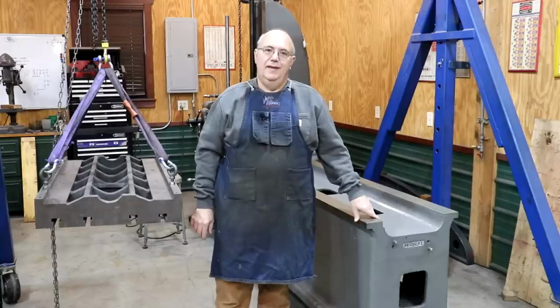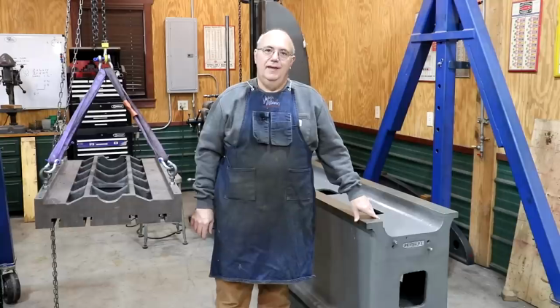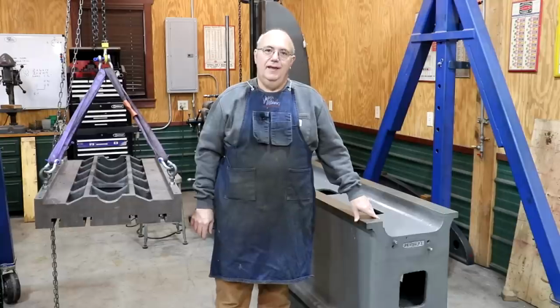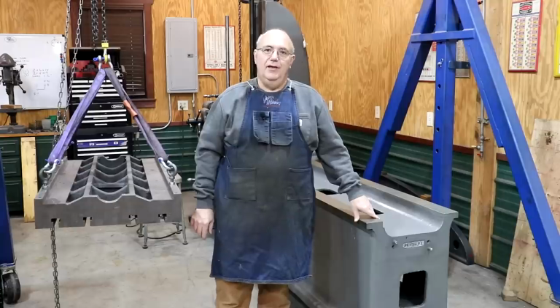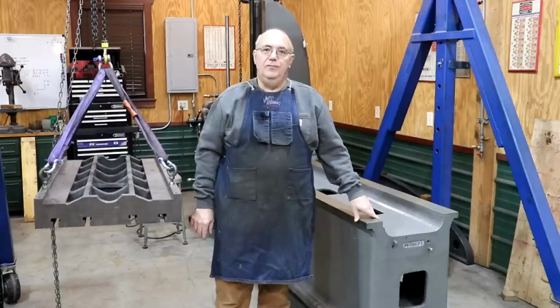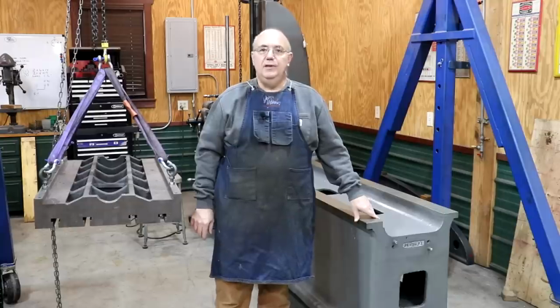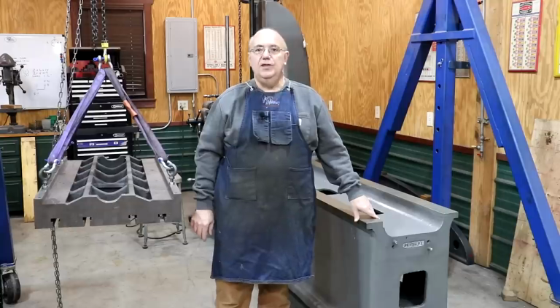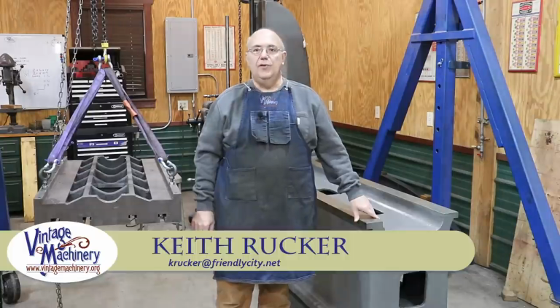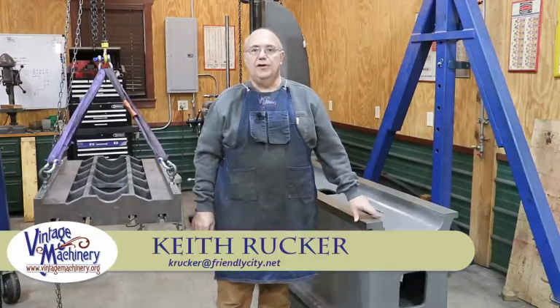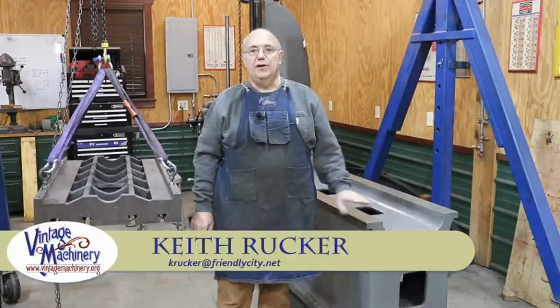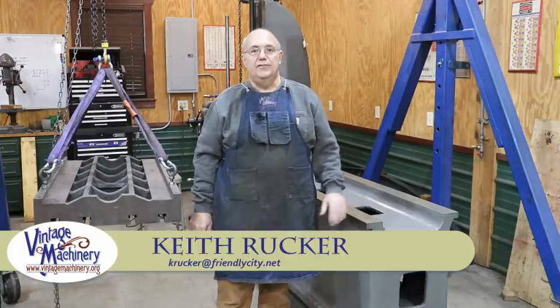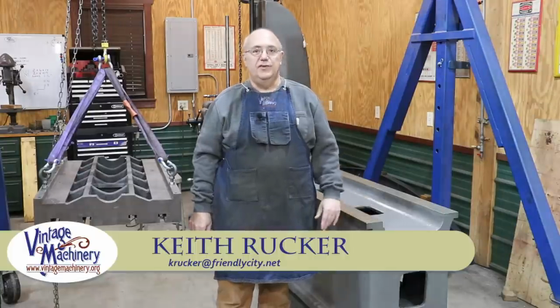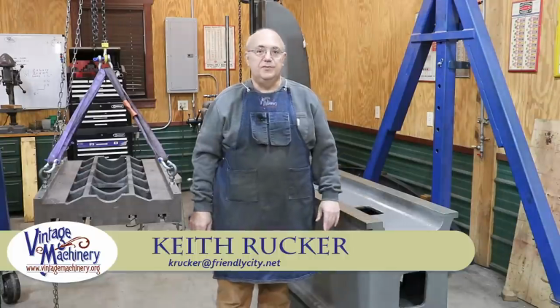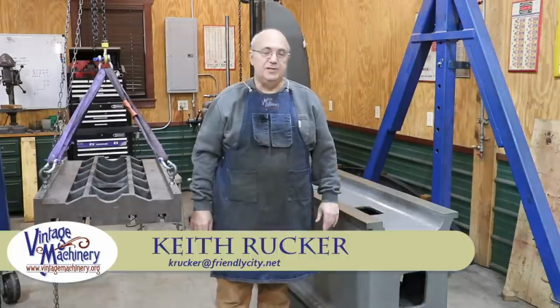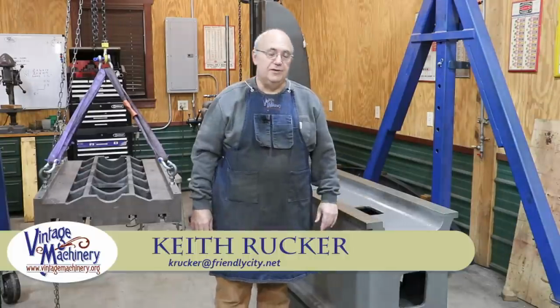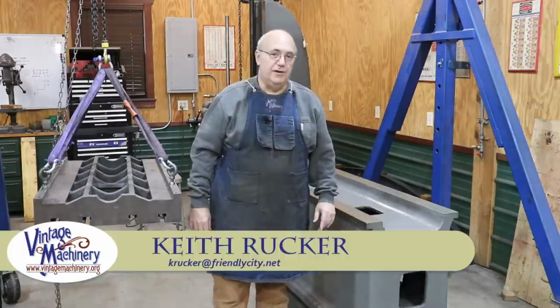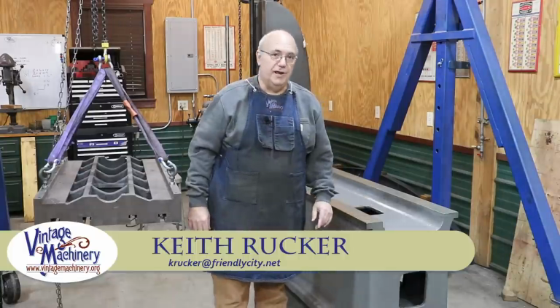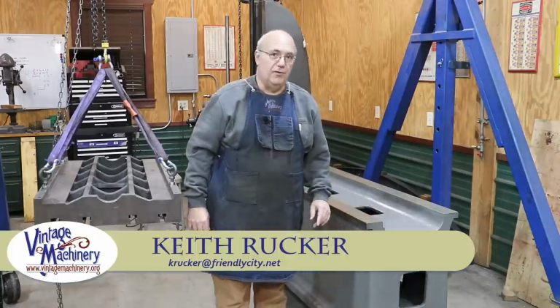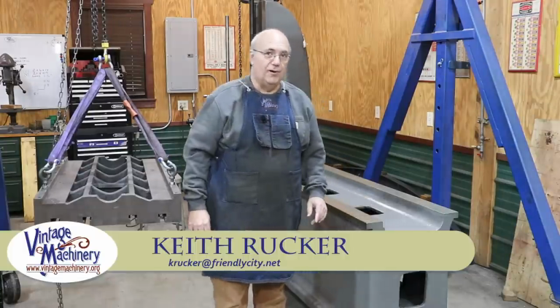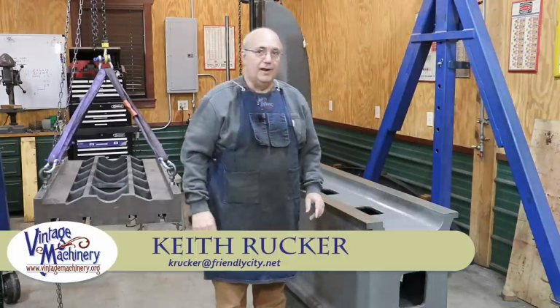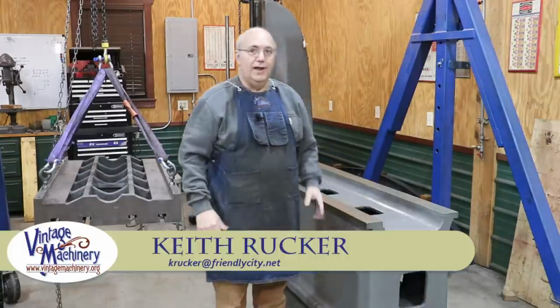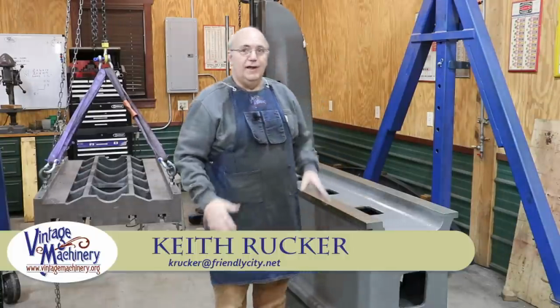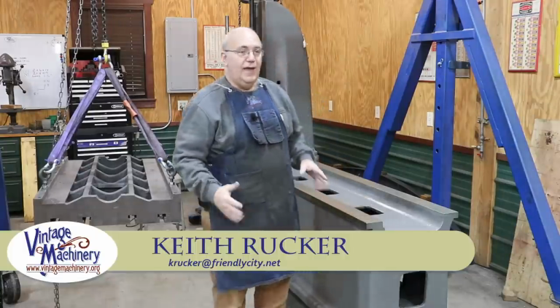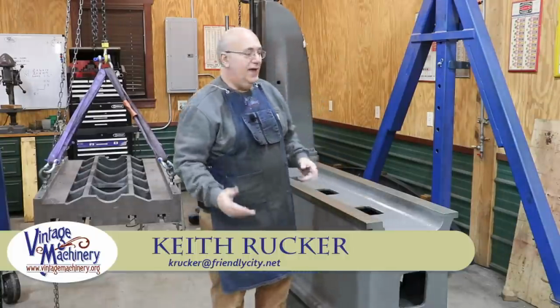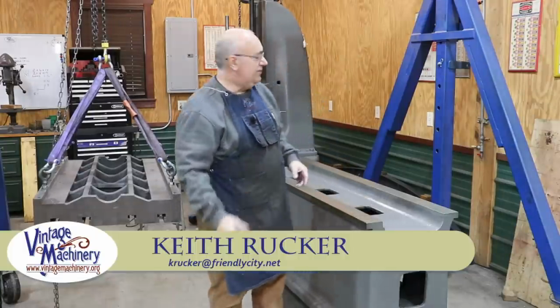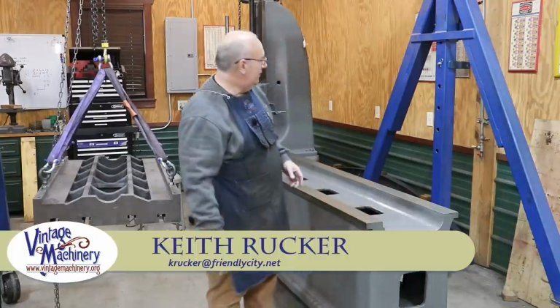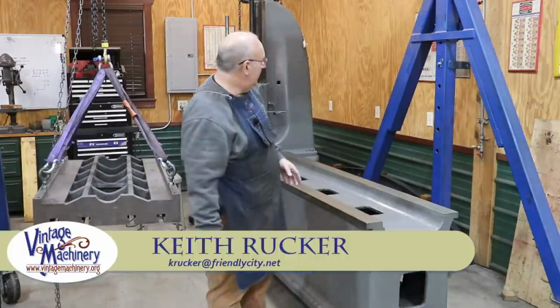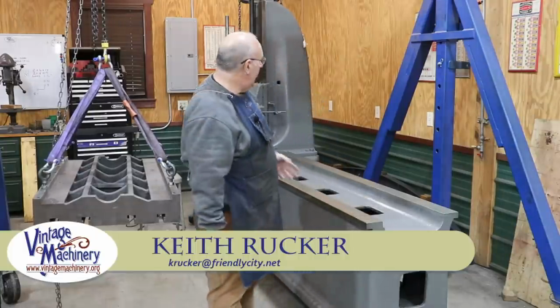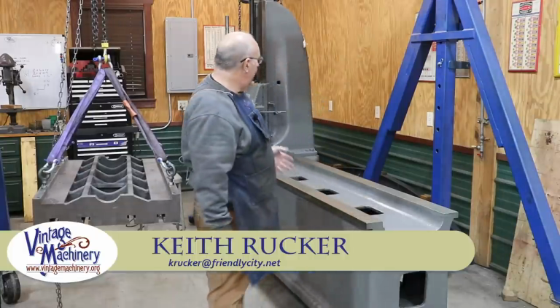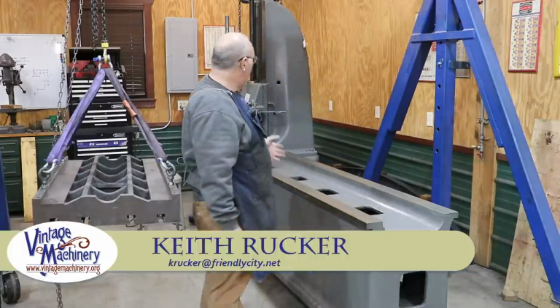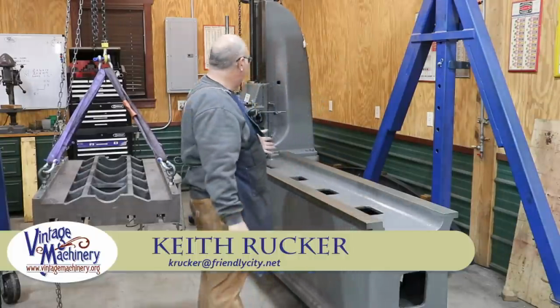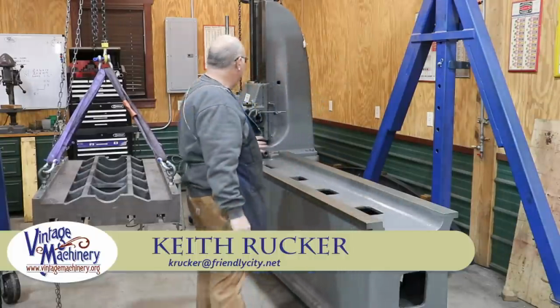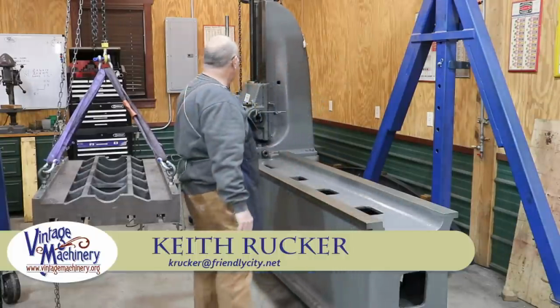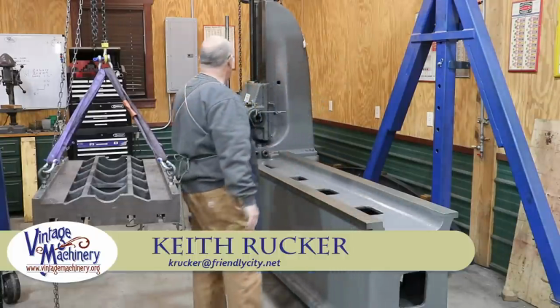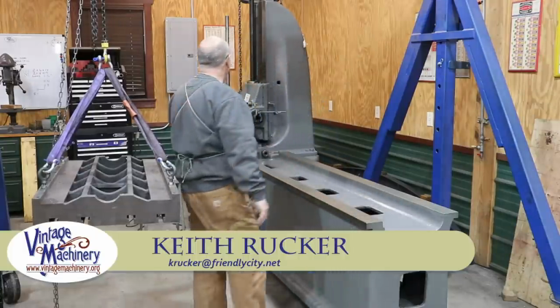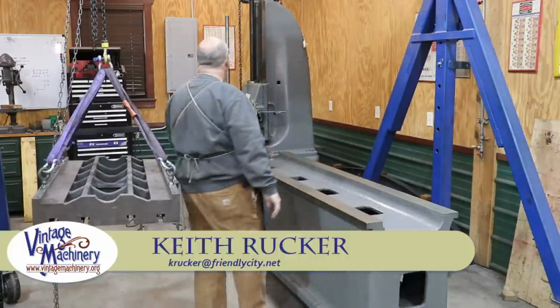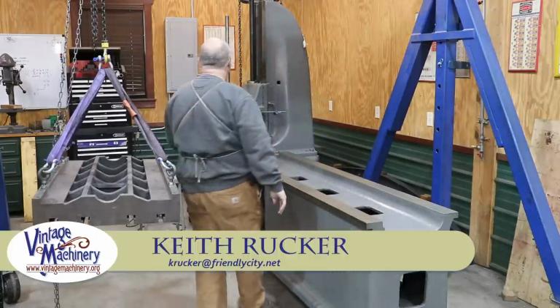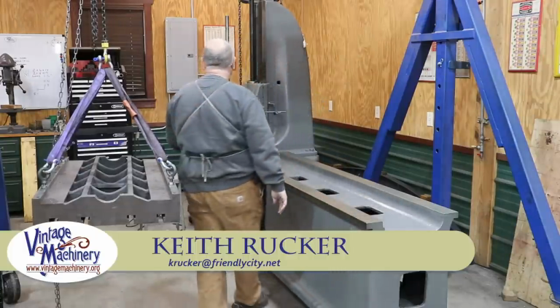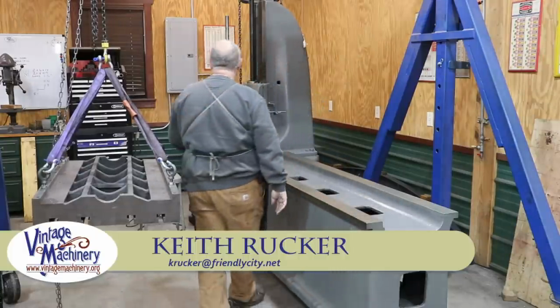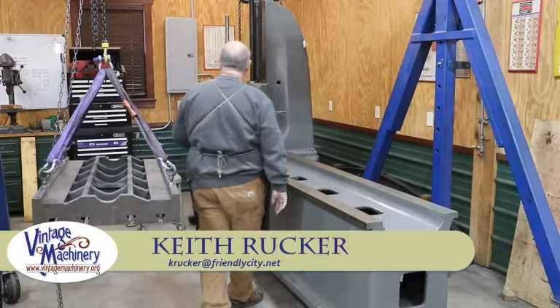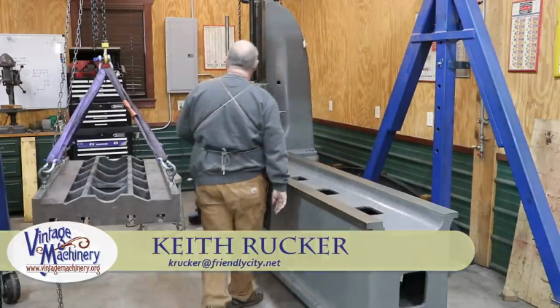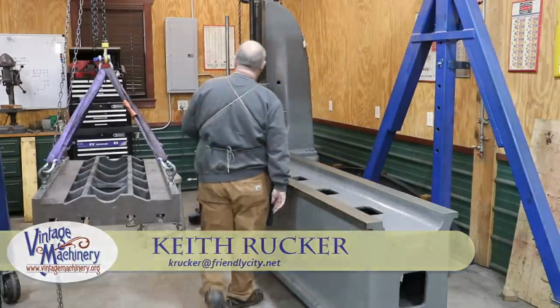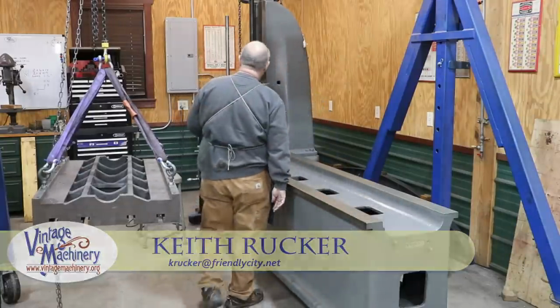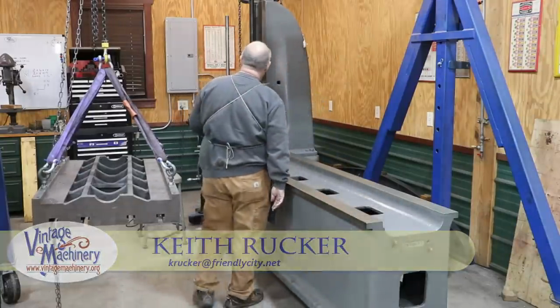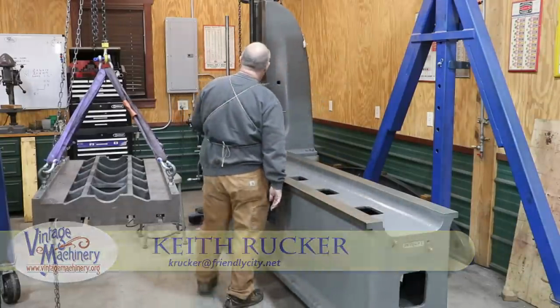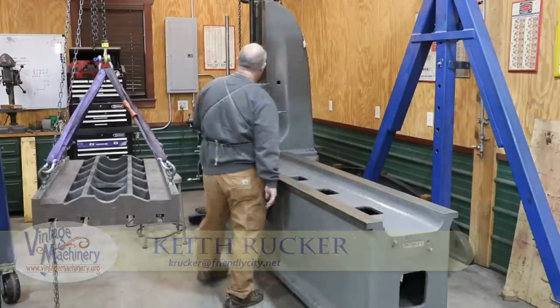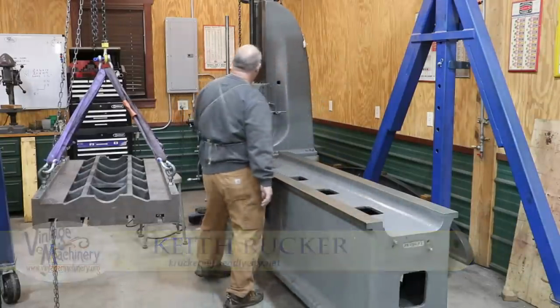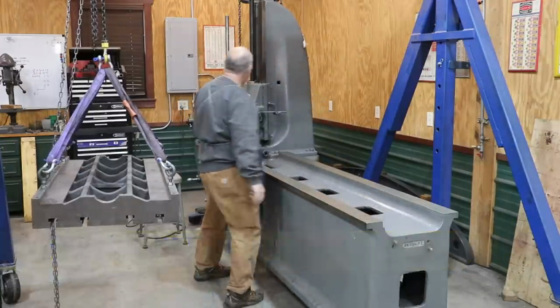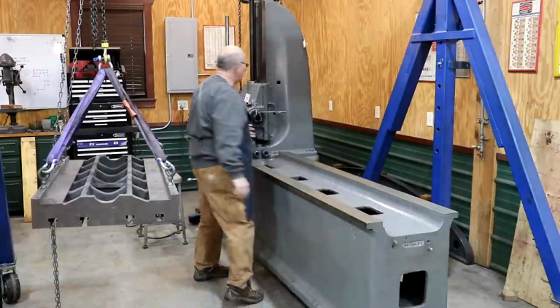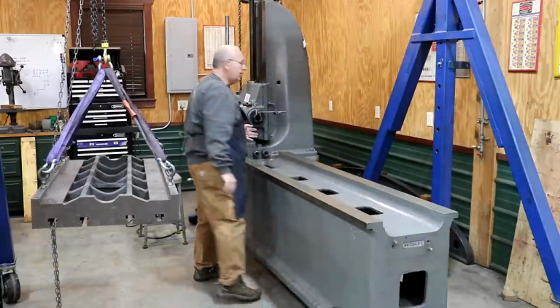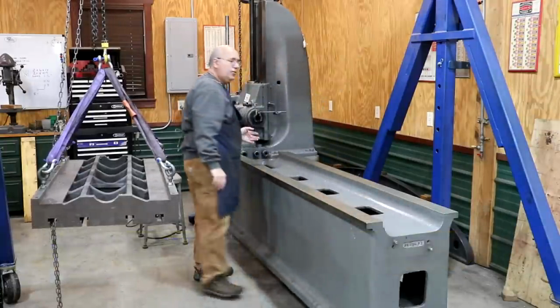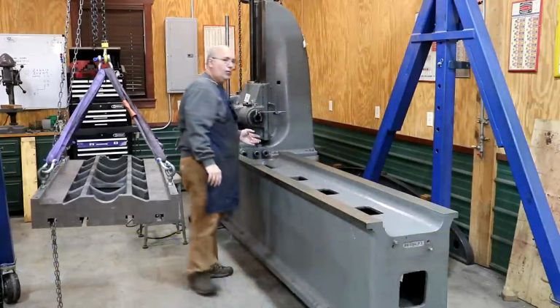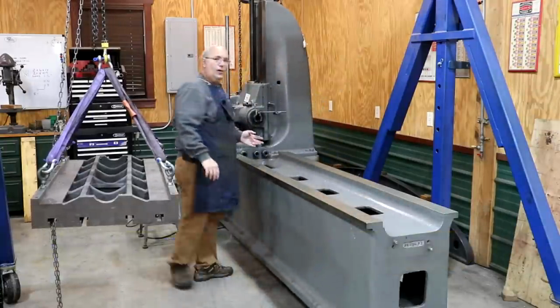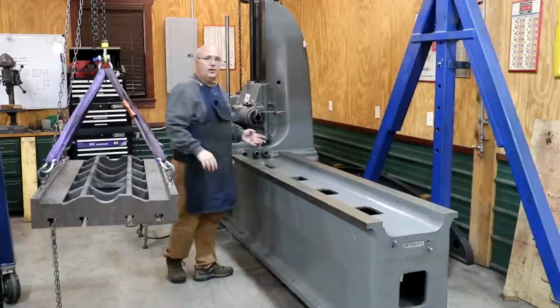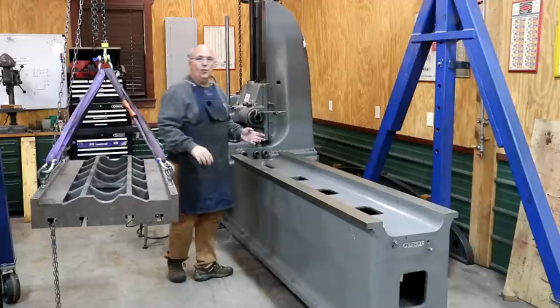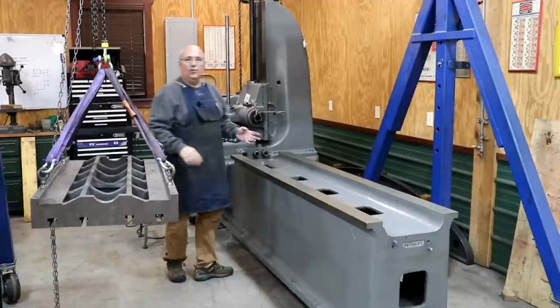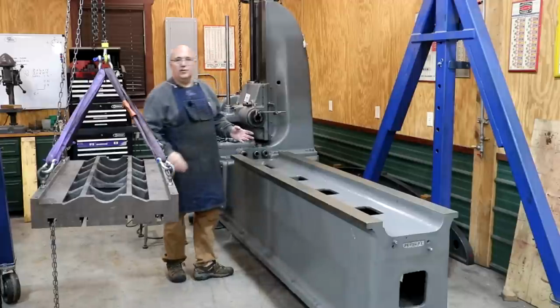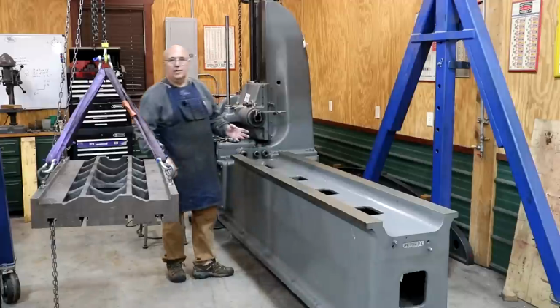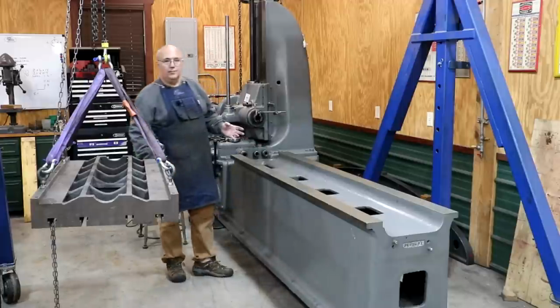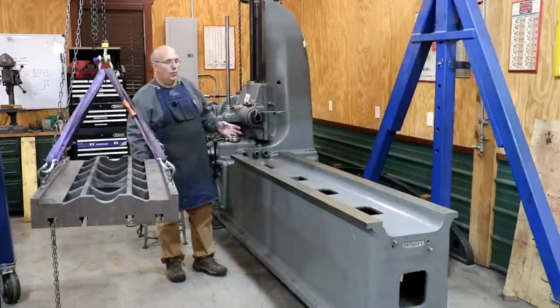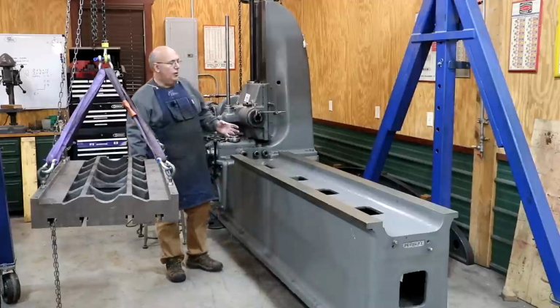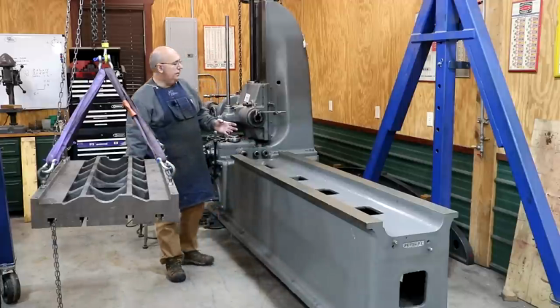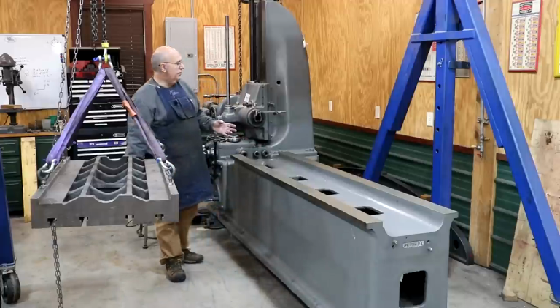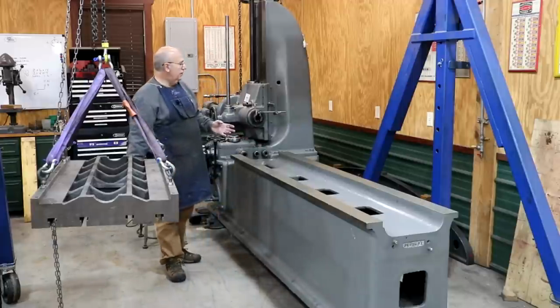Hello, Keith Rucker here at VintageMachinery.org. Today we're back to work on the Lucas Model 31 Horizontal Boring Mill.